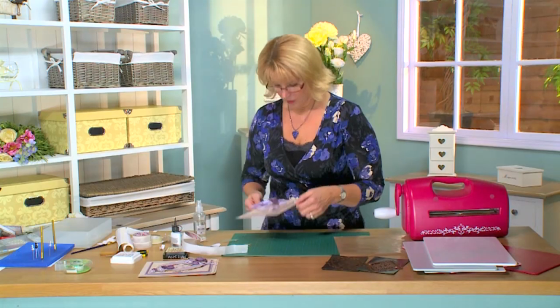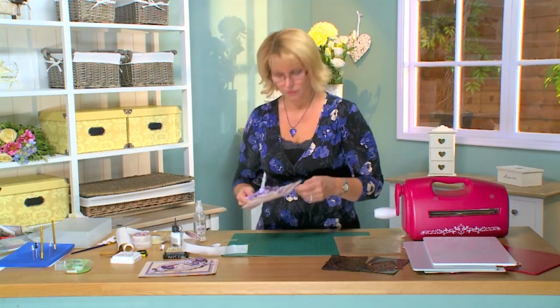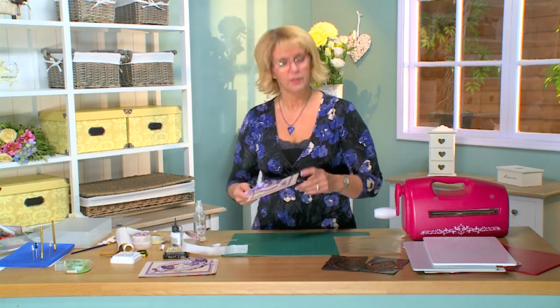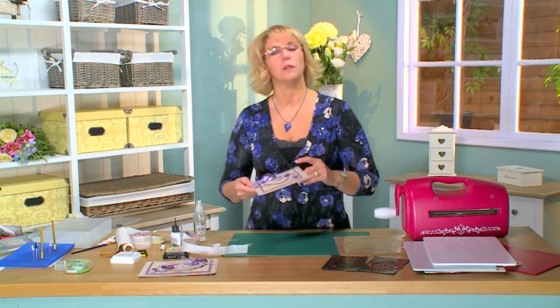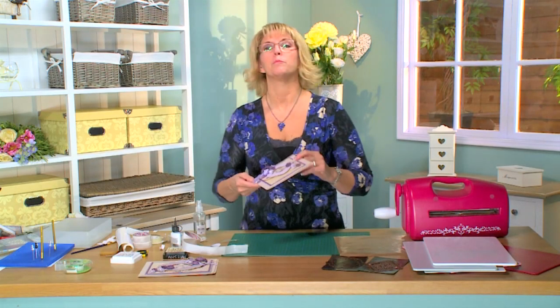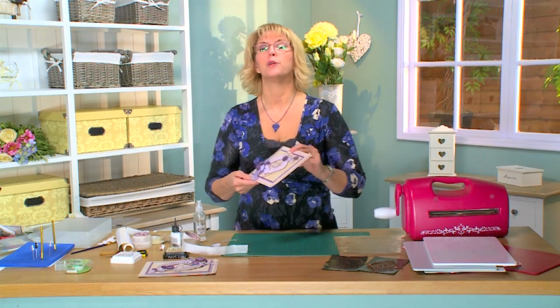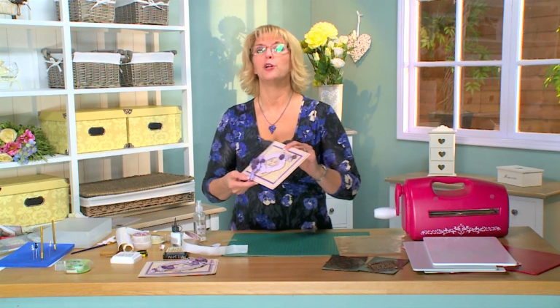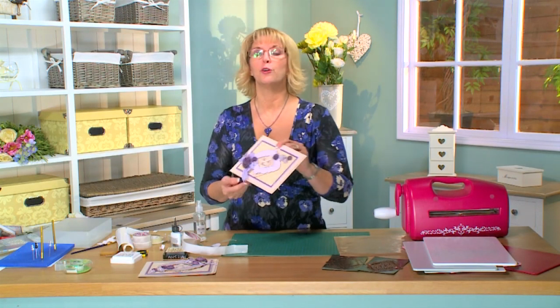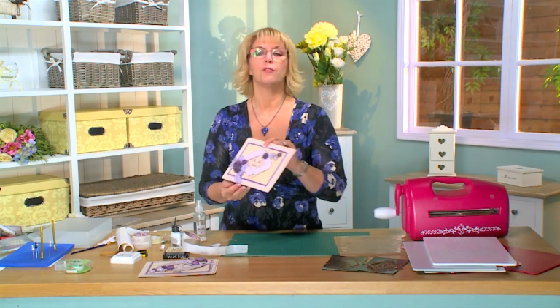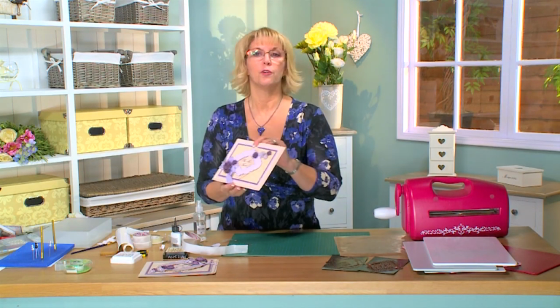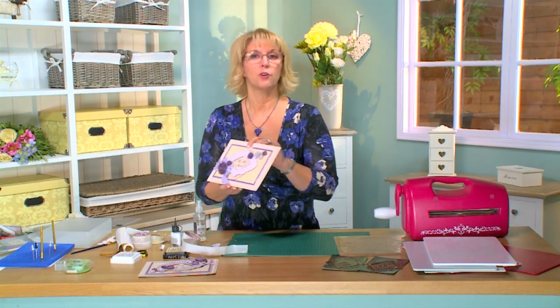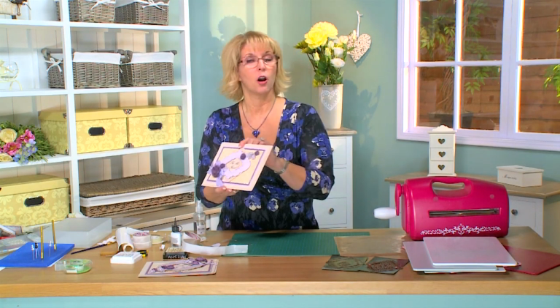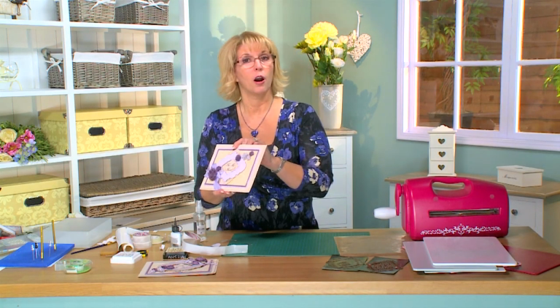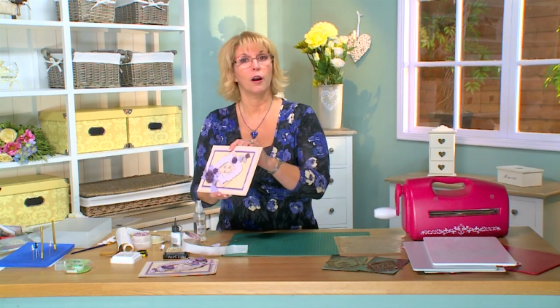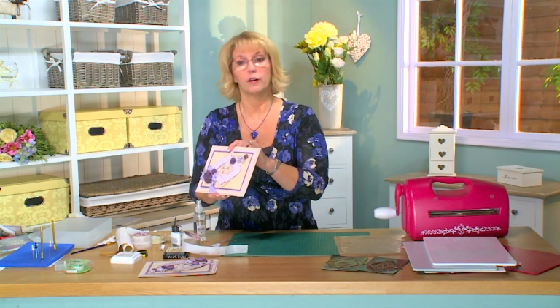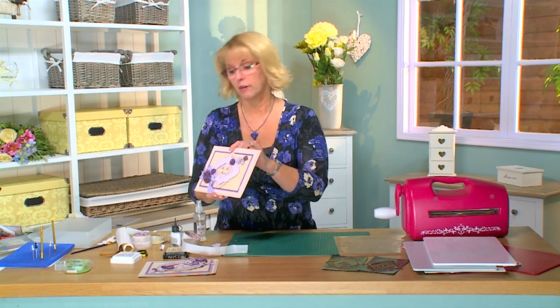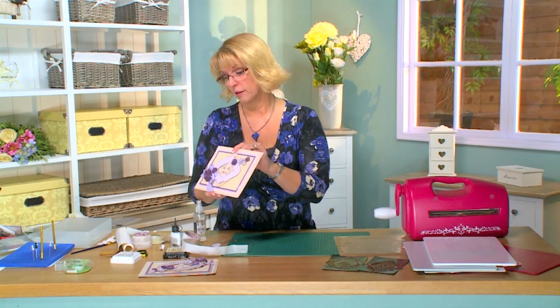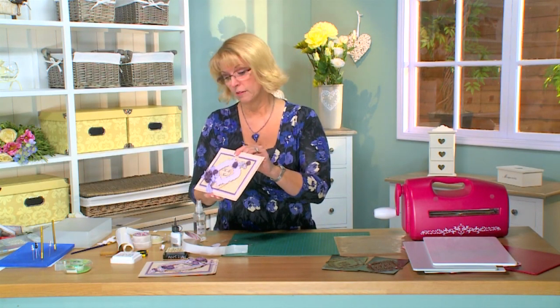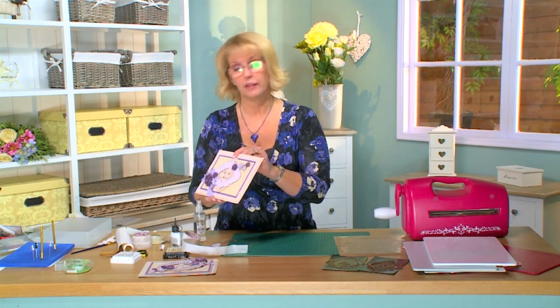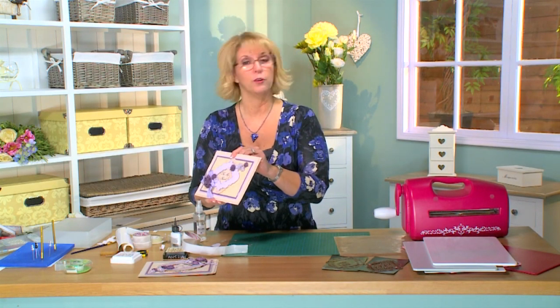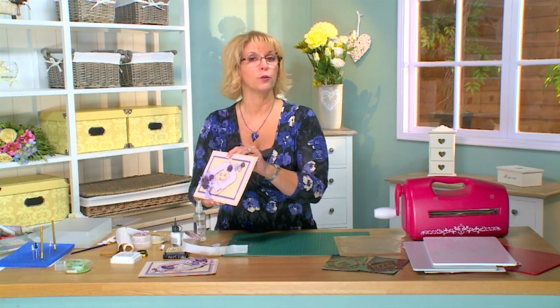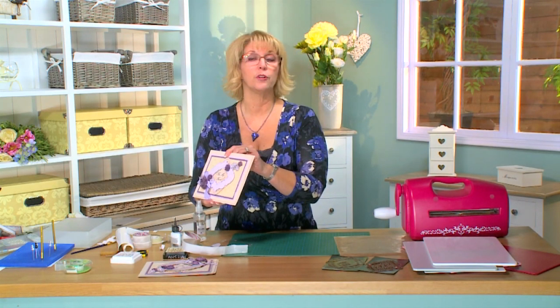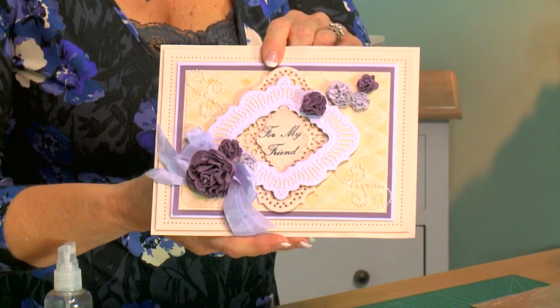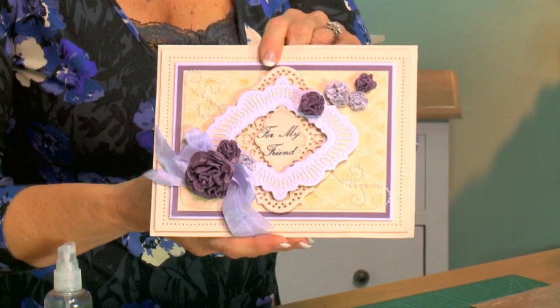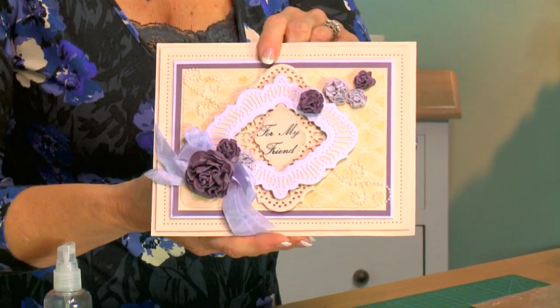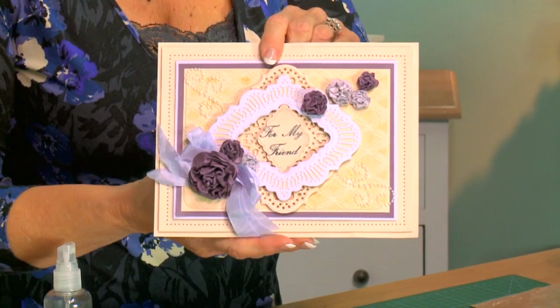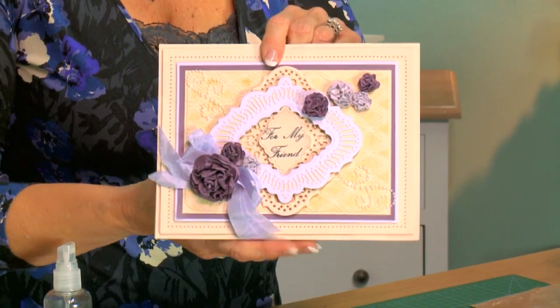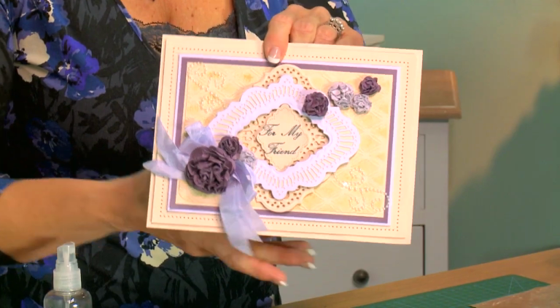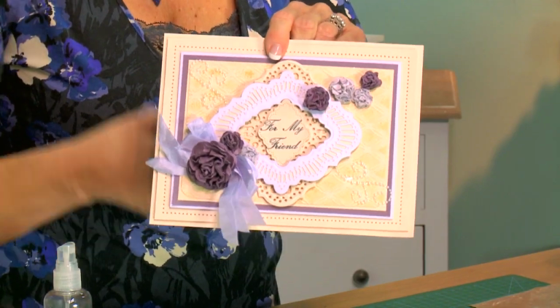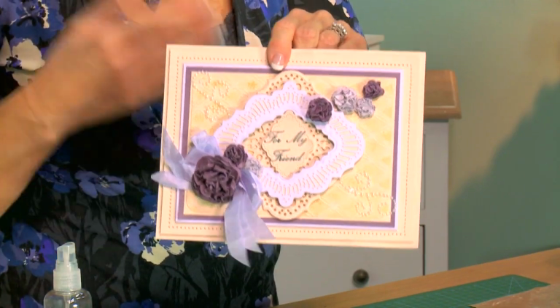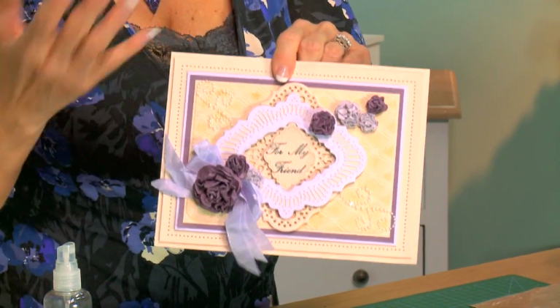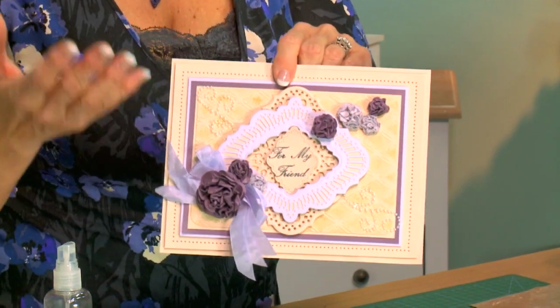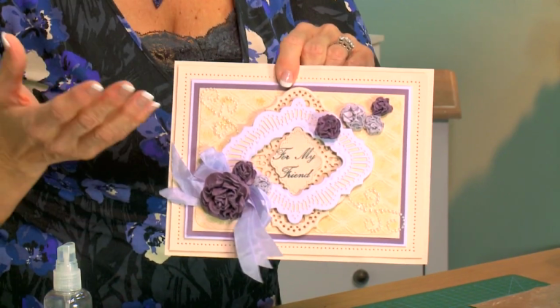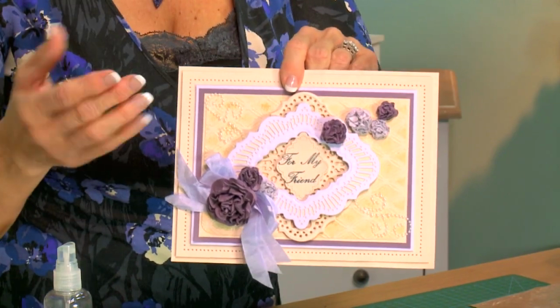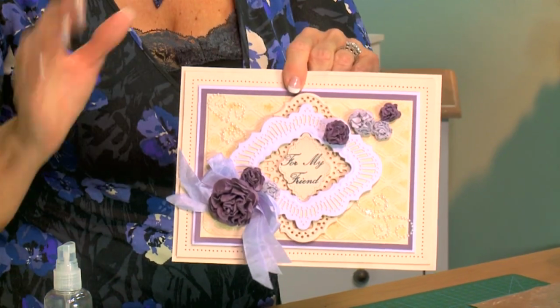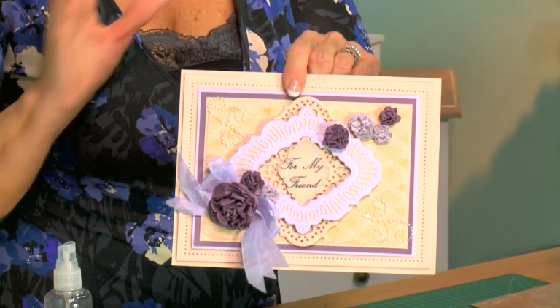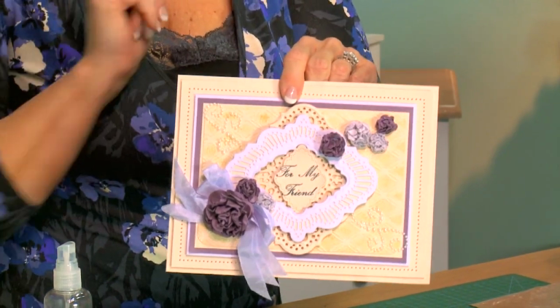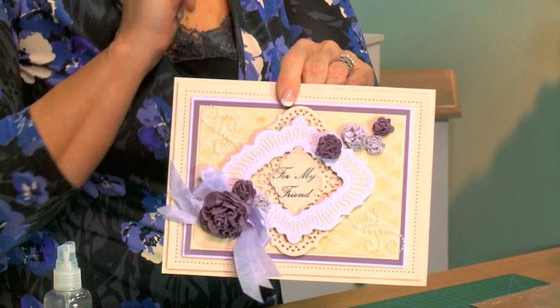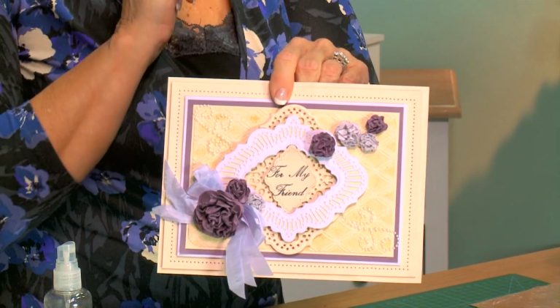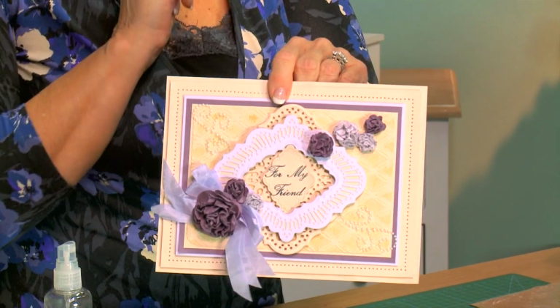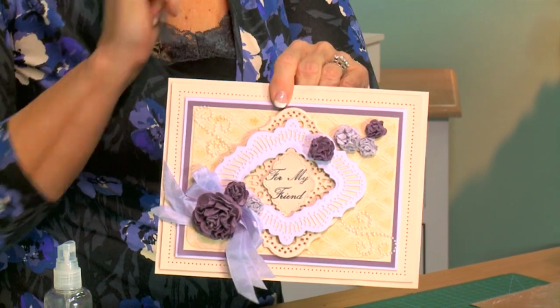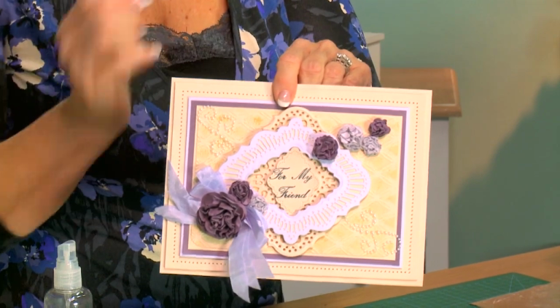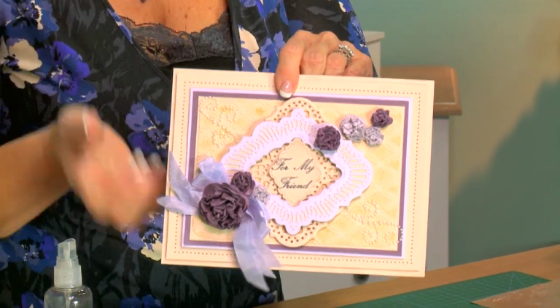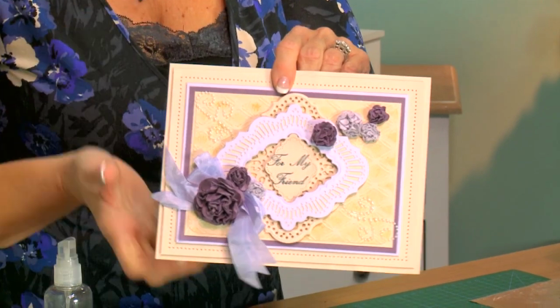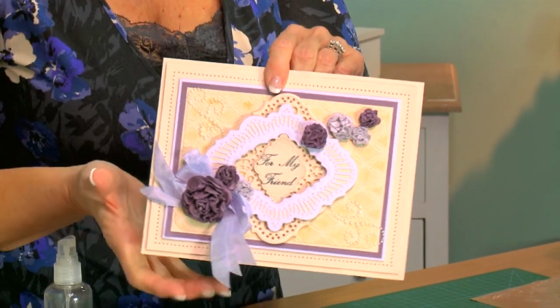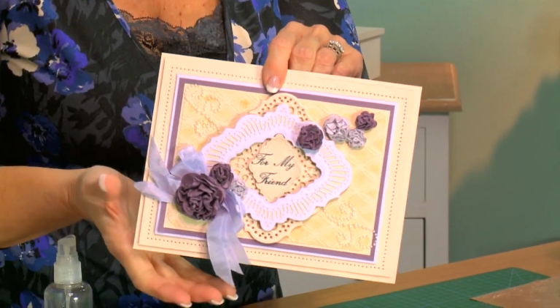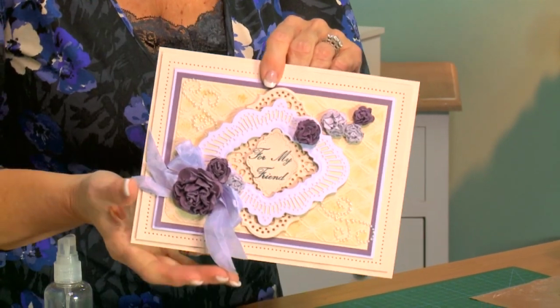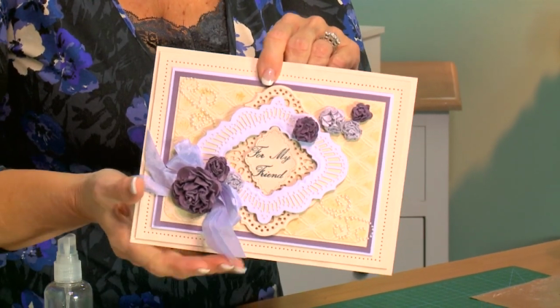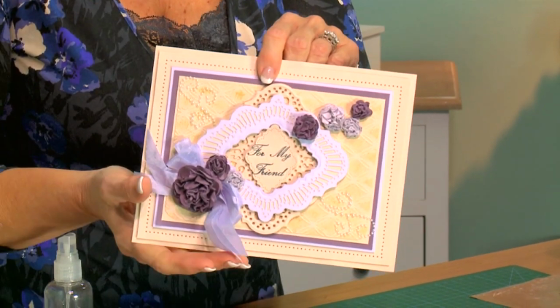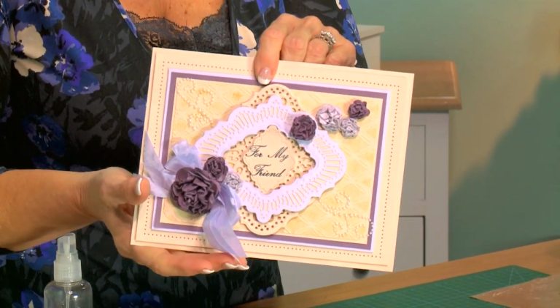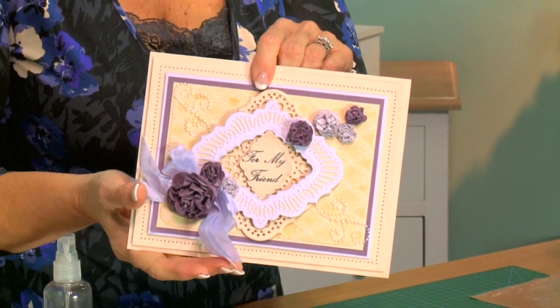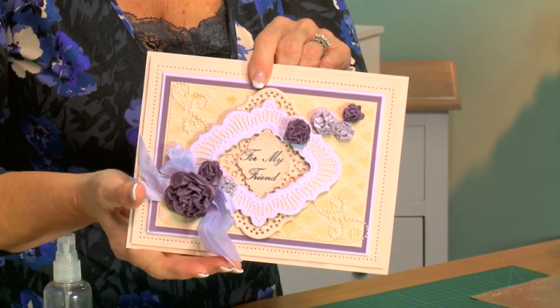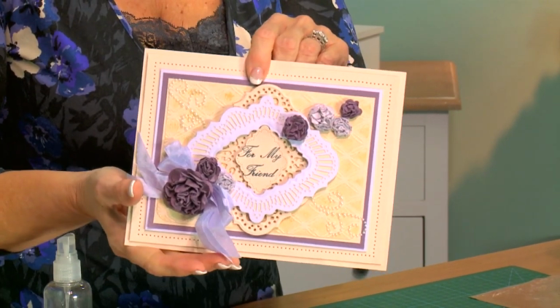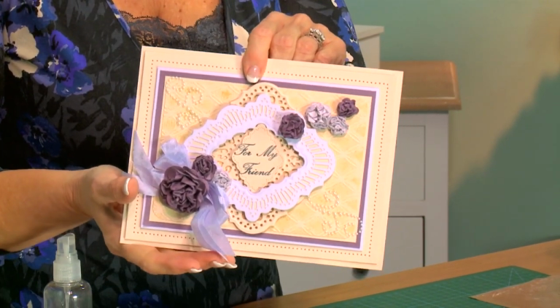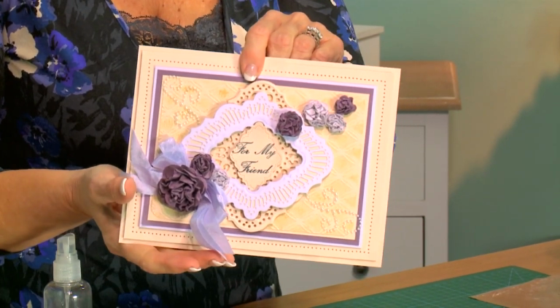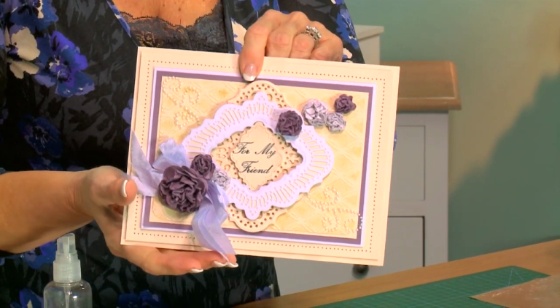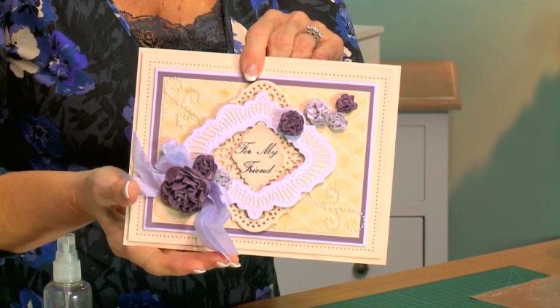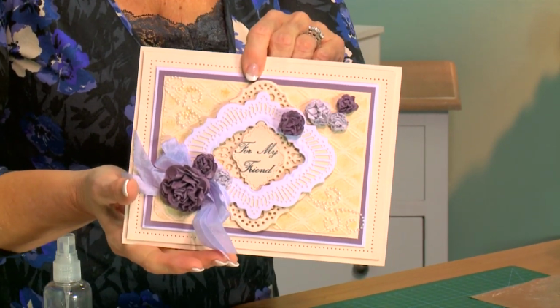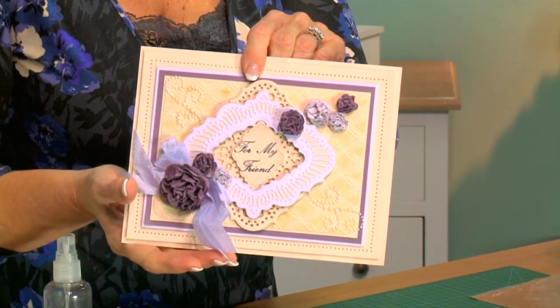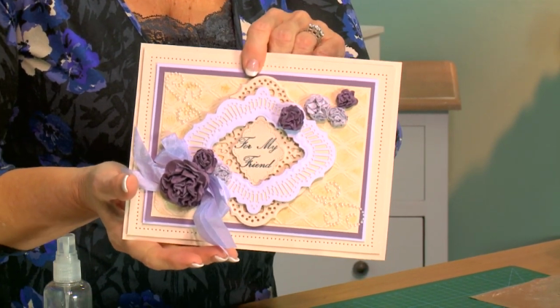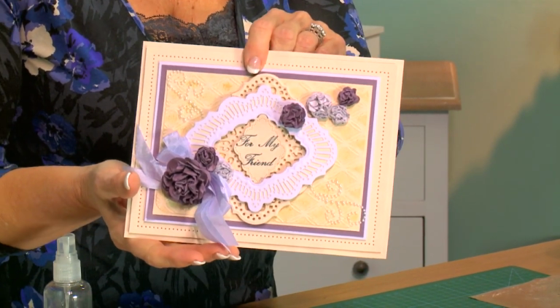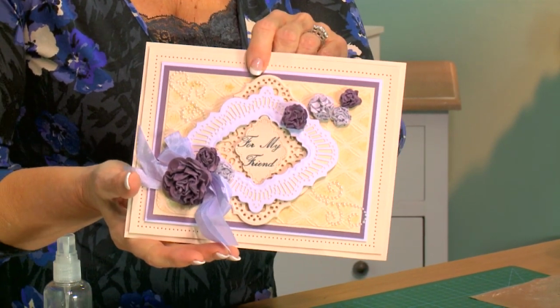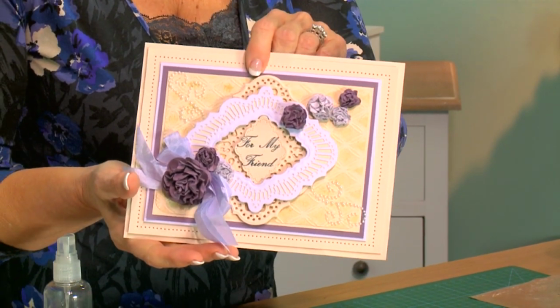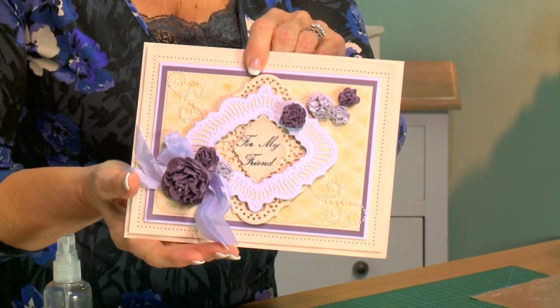Got a beautiful card that you can use for any occasion — this one just happens to be for a friend. Hope you've enjoyed this one!